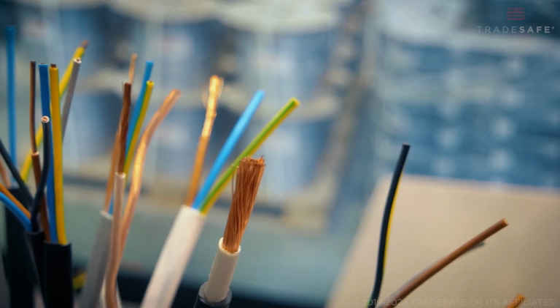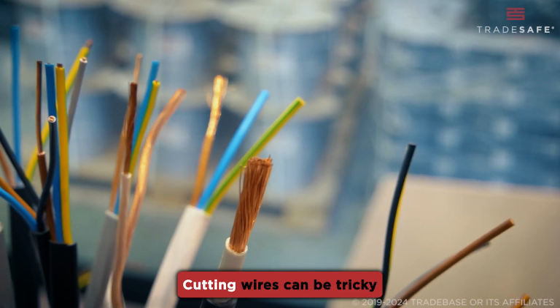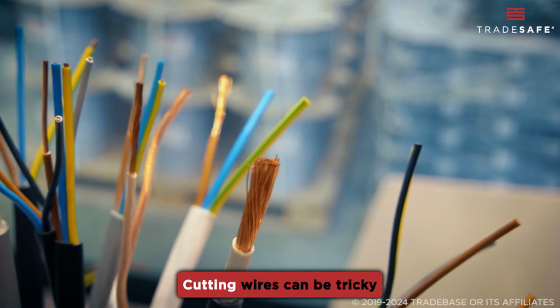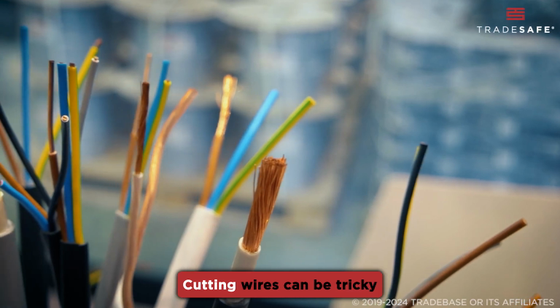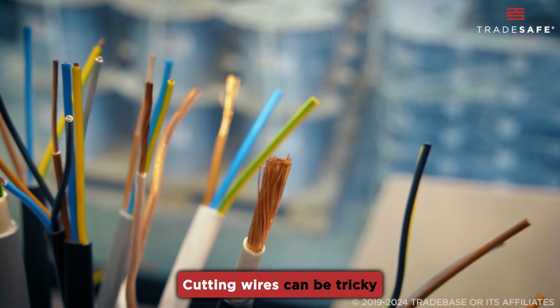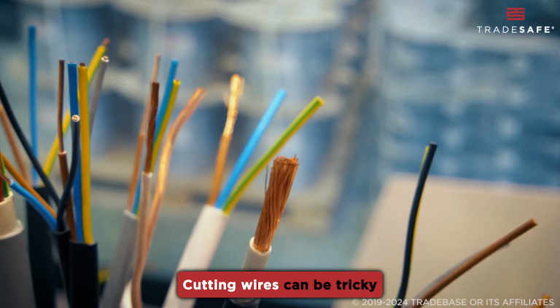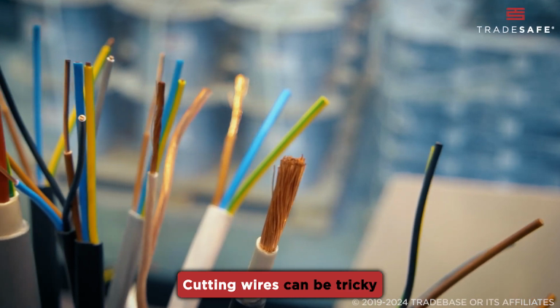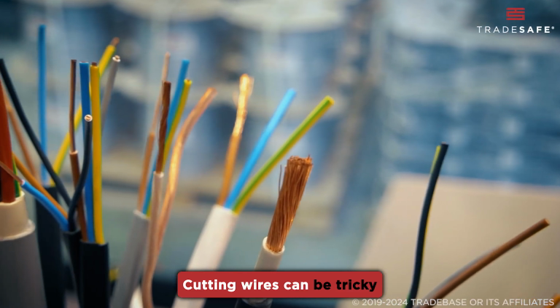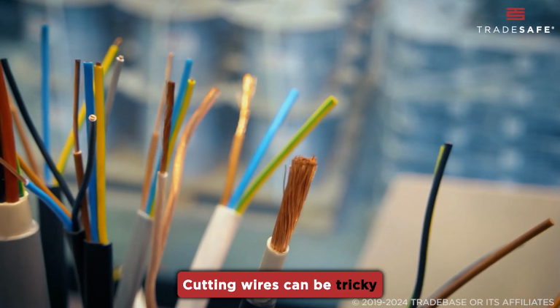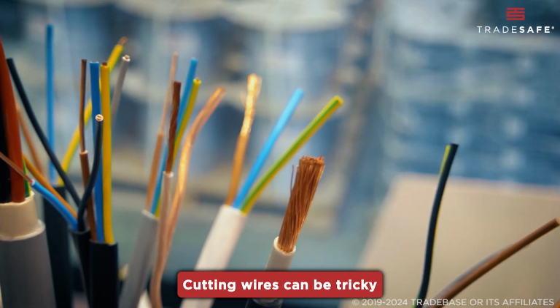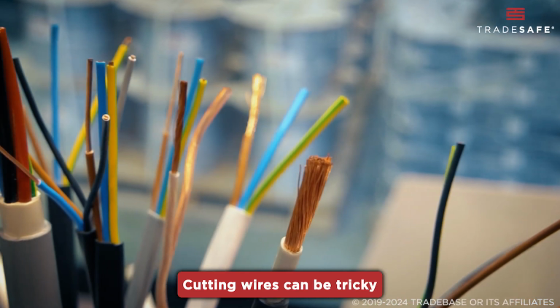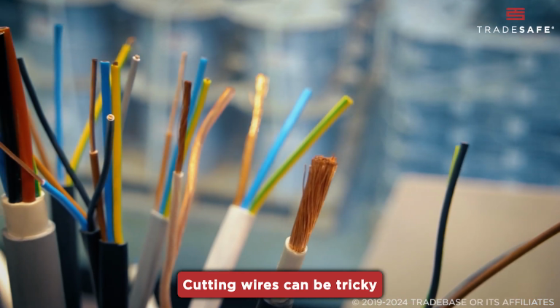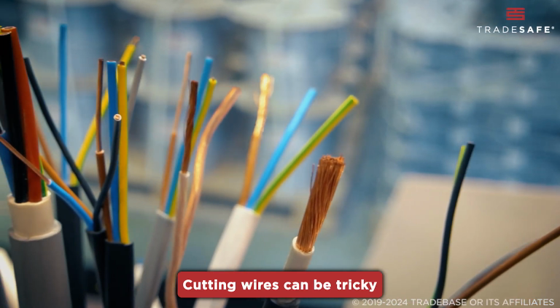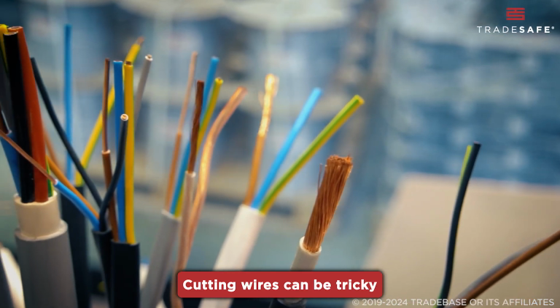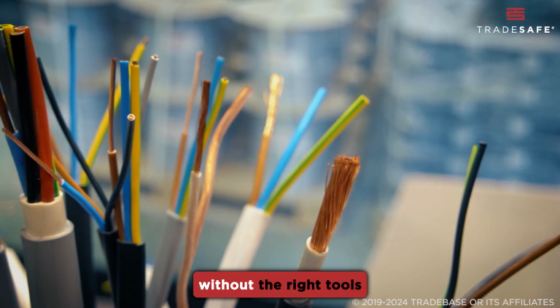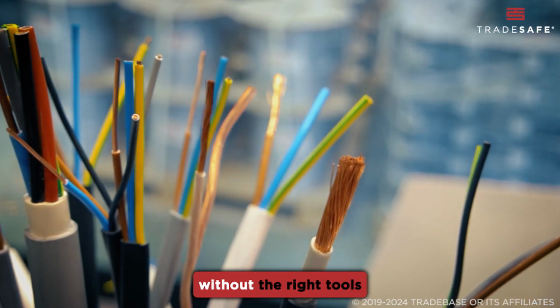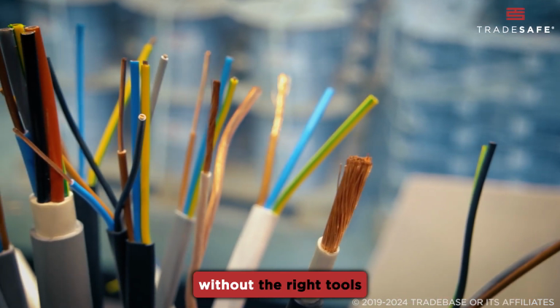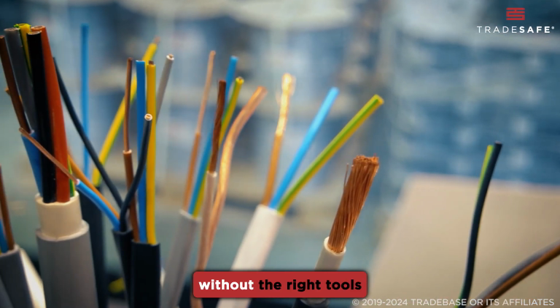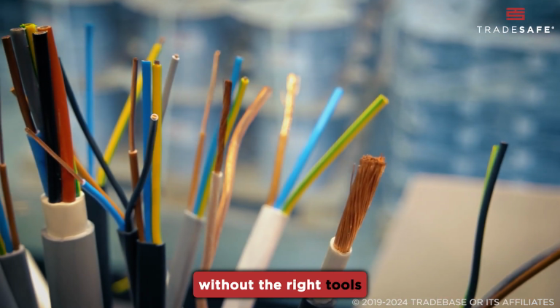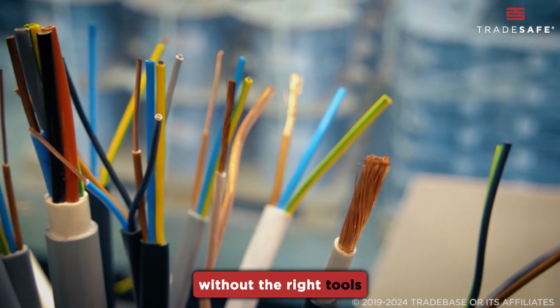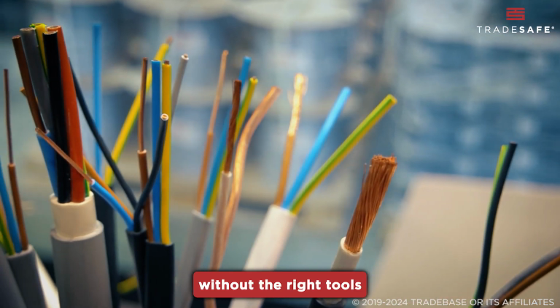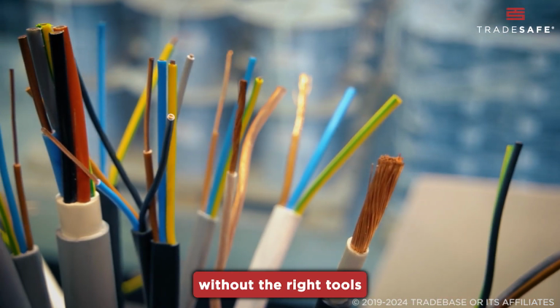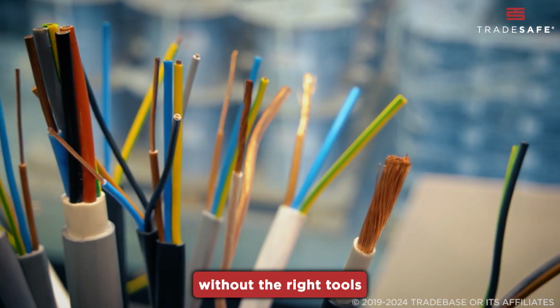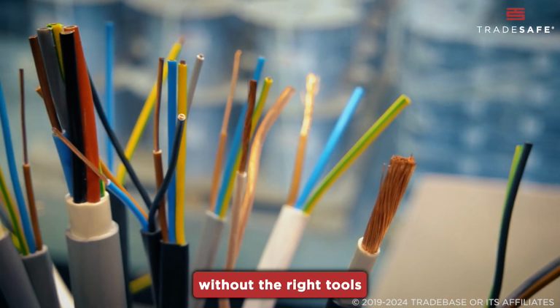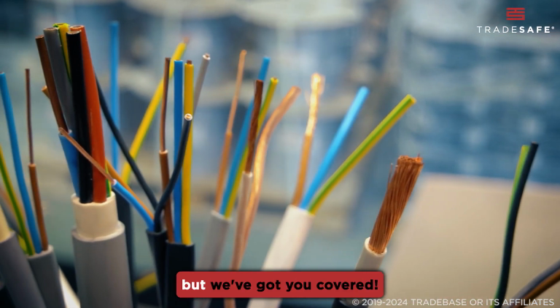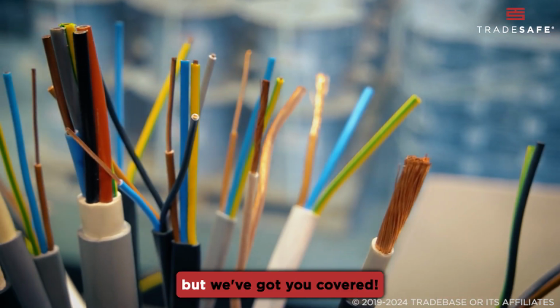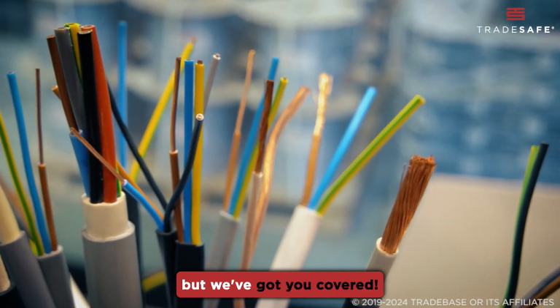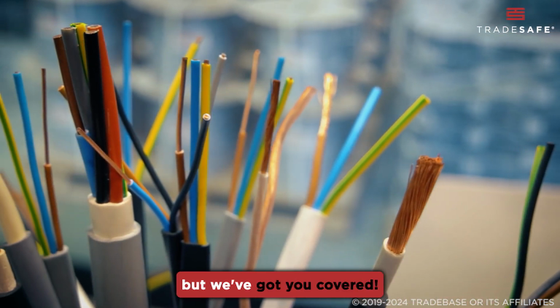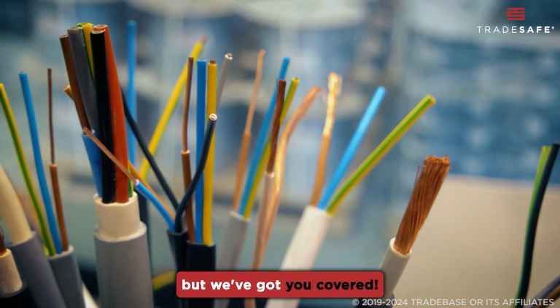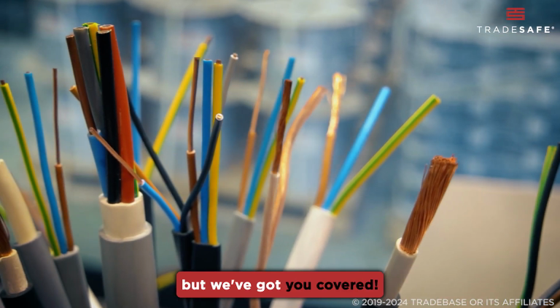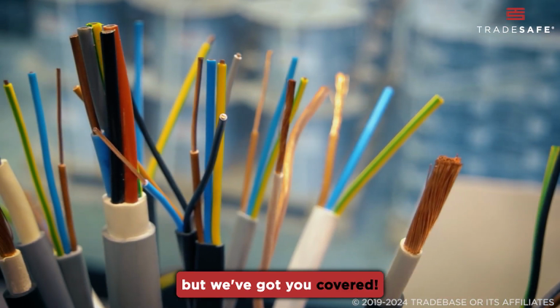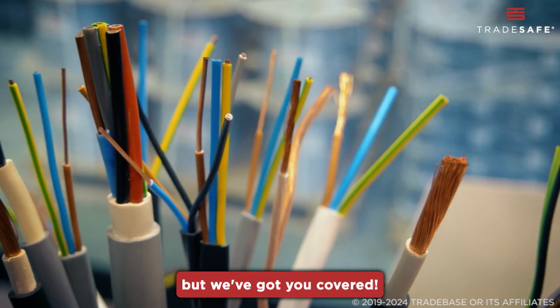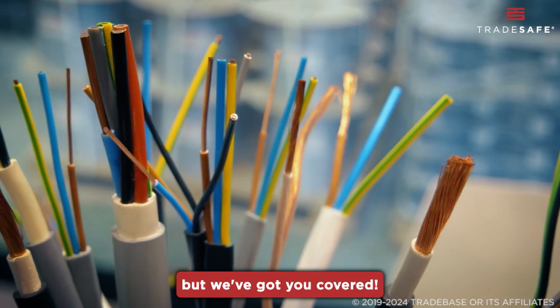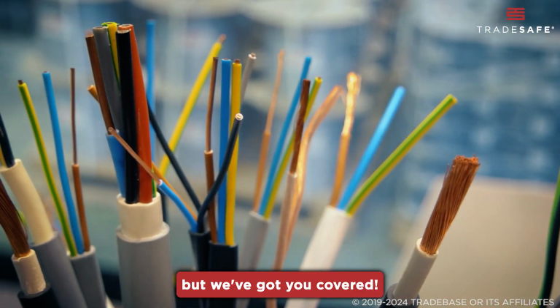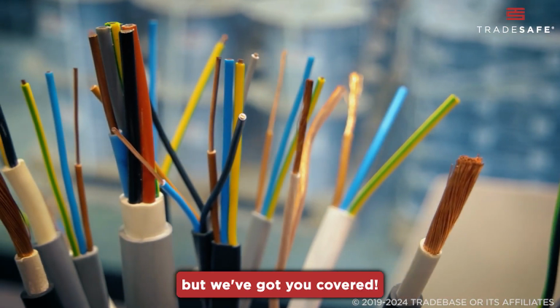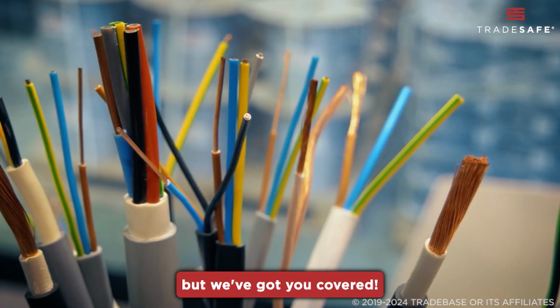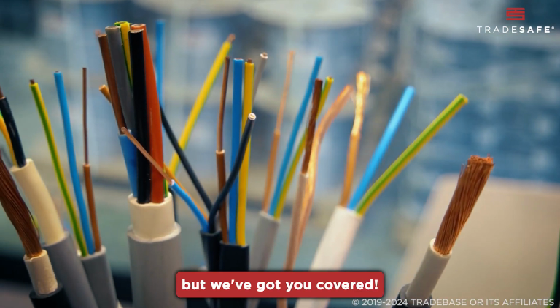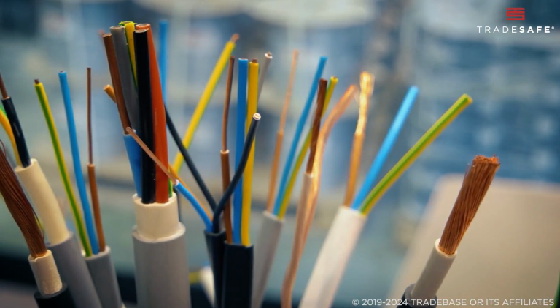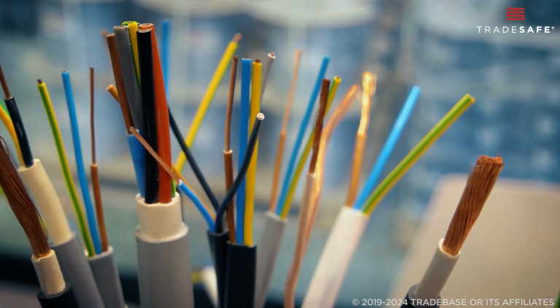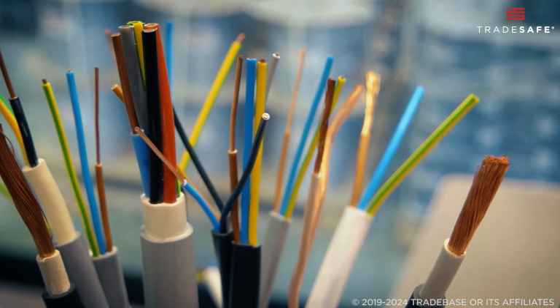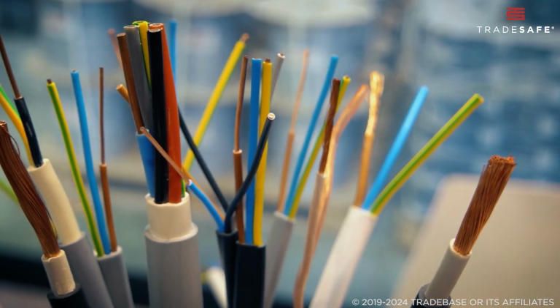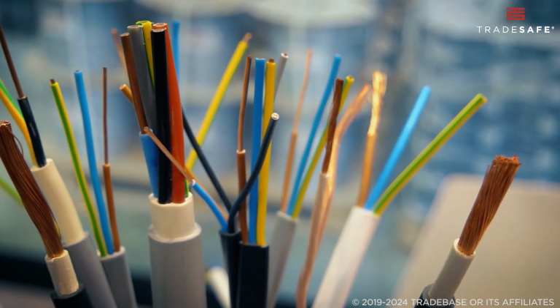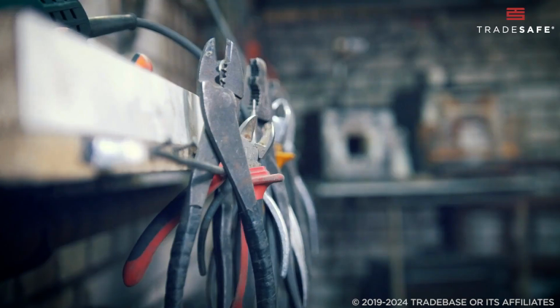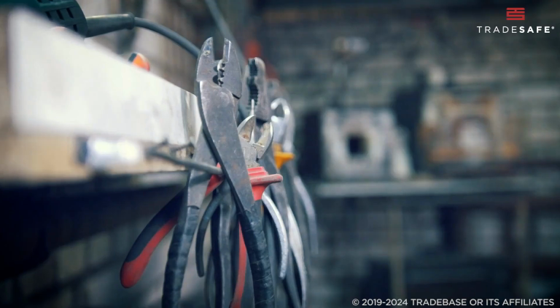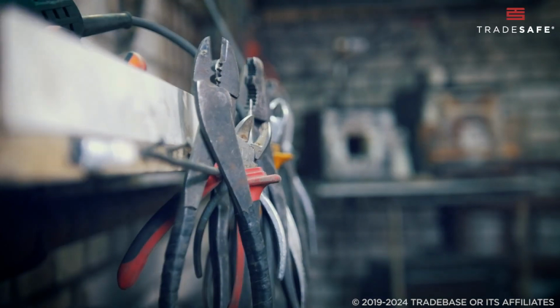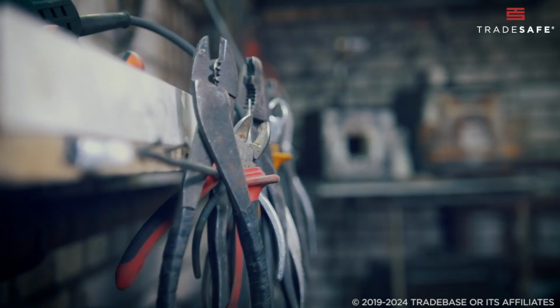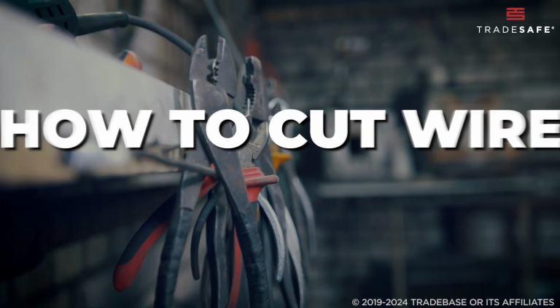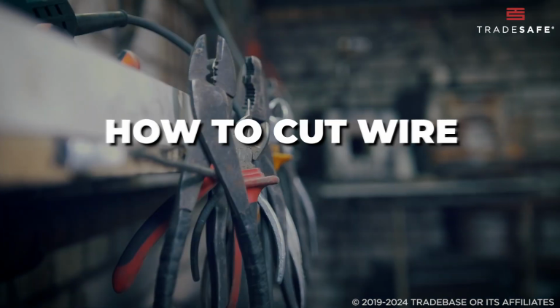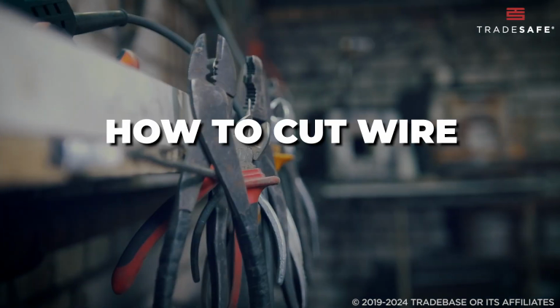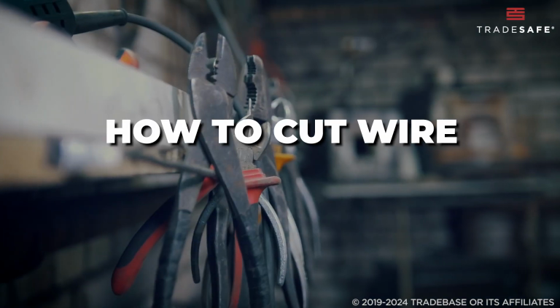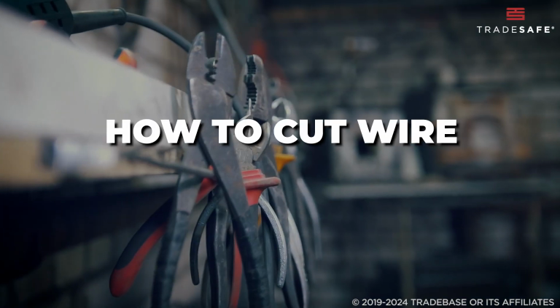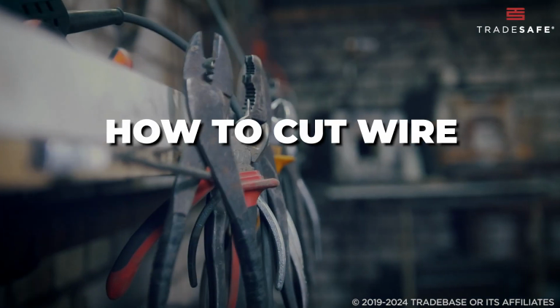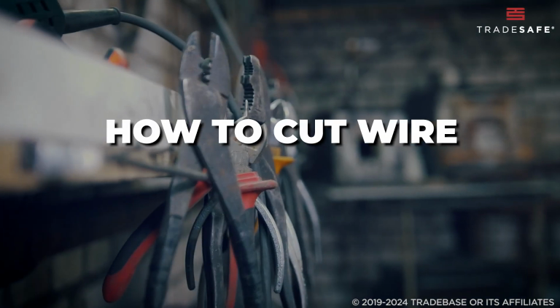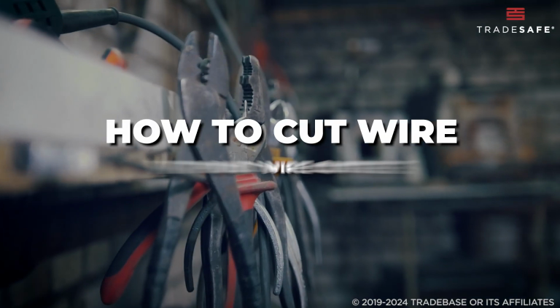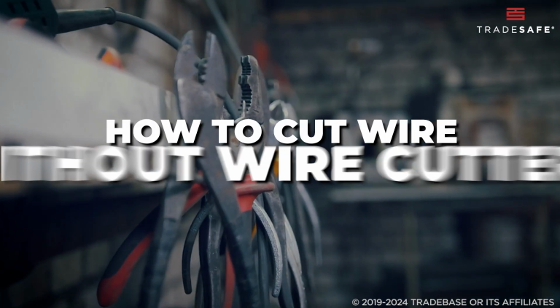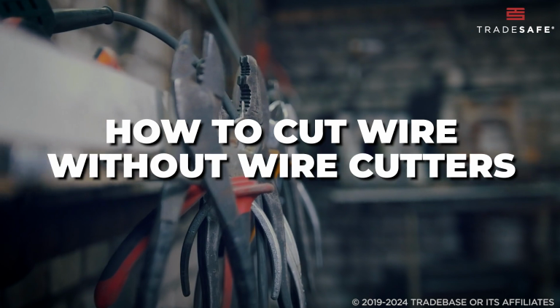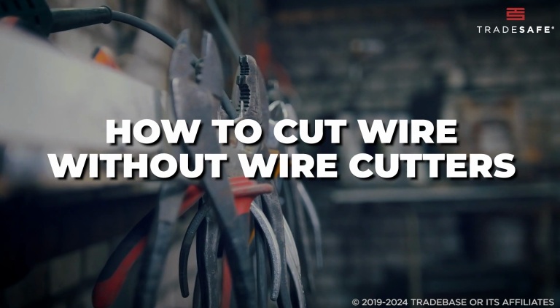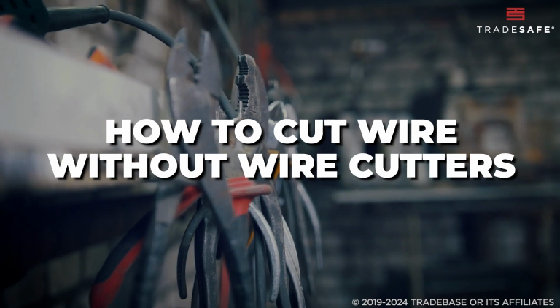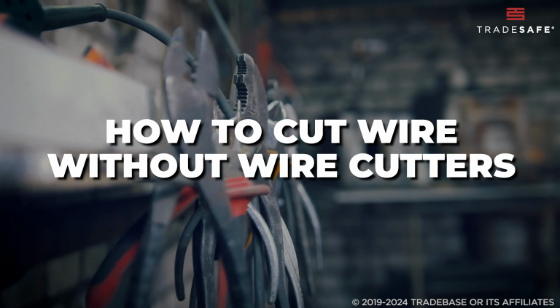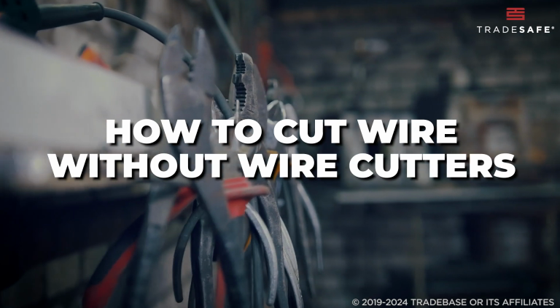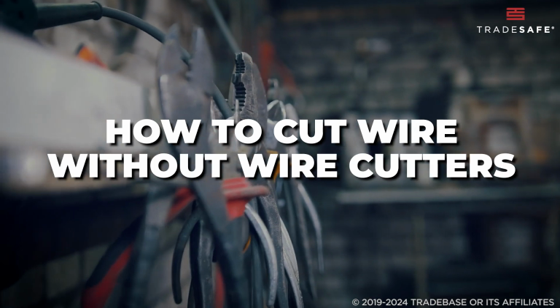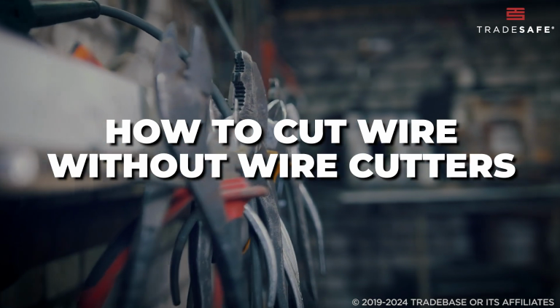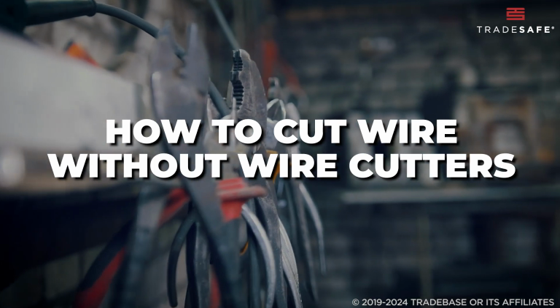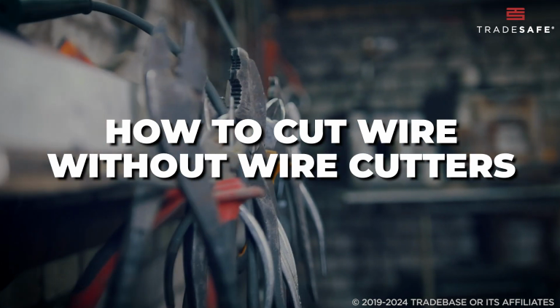Cutting wires can be tricky without the right tools, but we've got you covered. Here's how to cut wire without wire cutters.